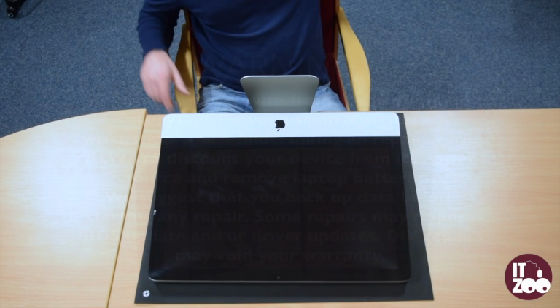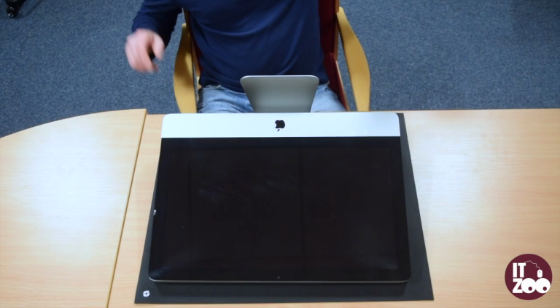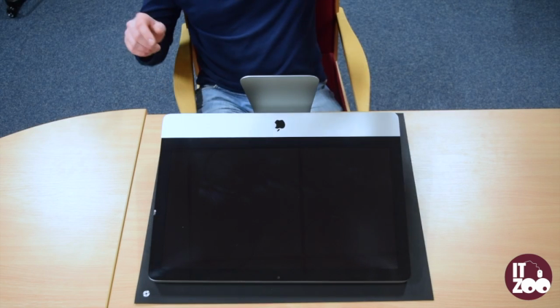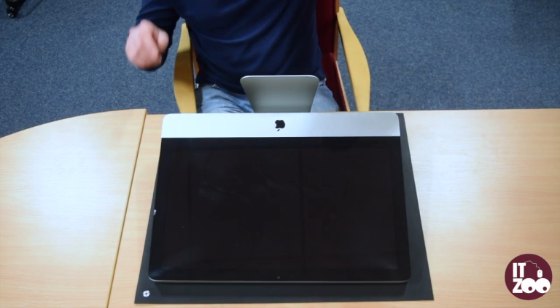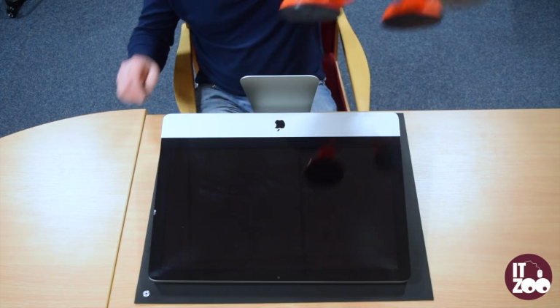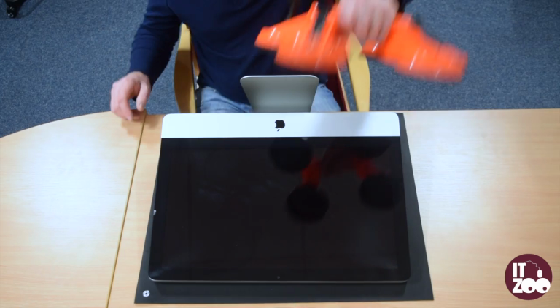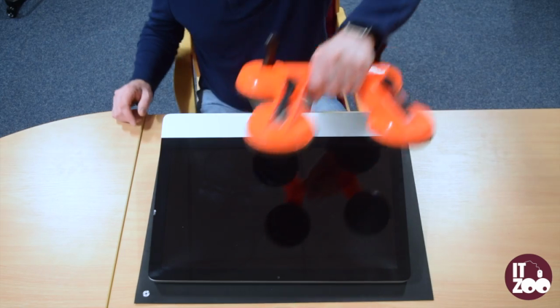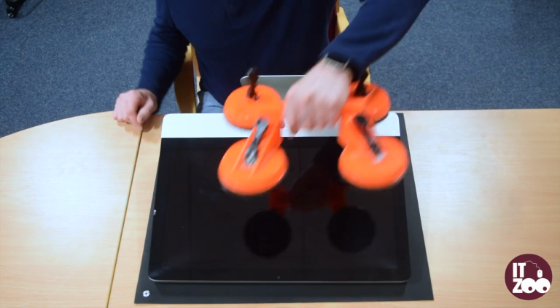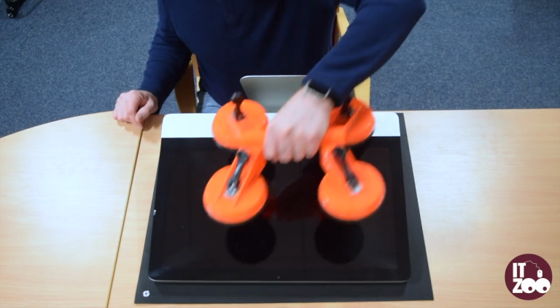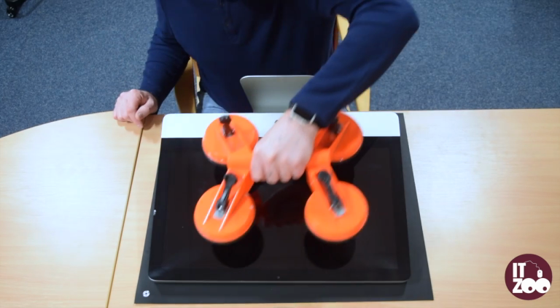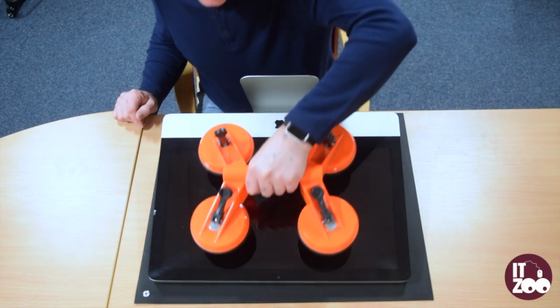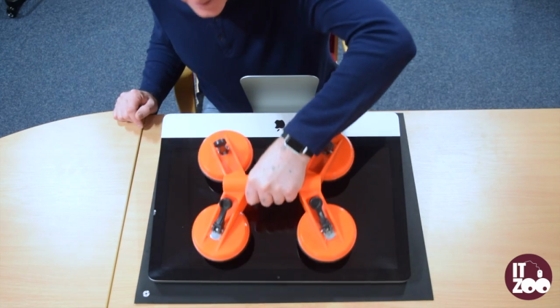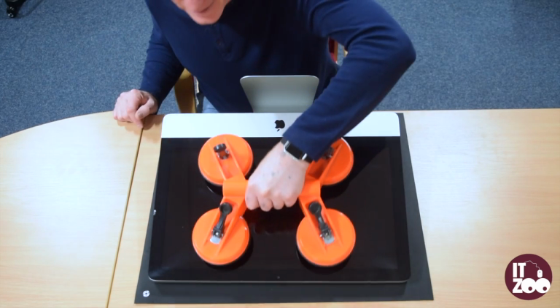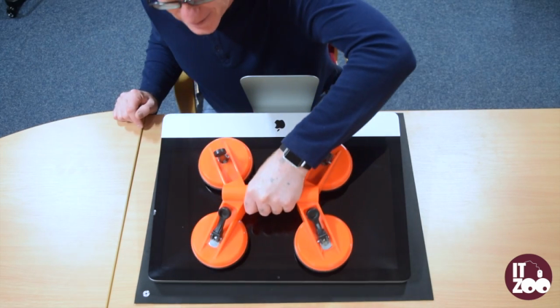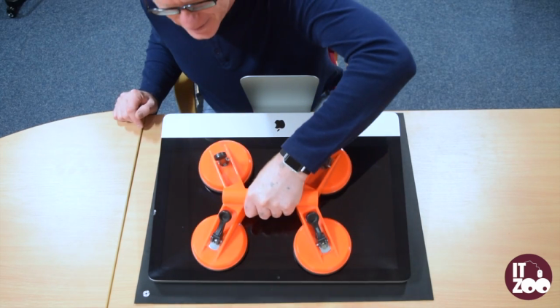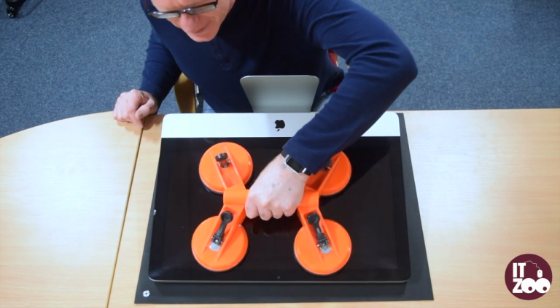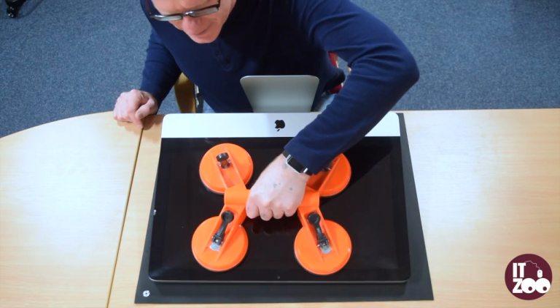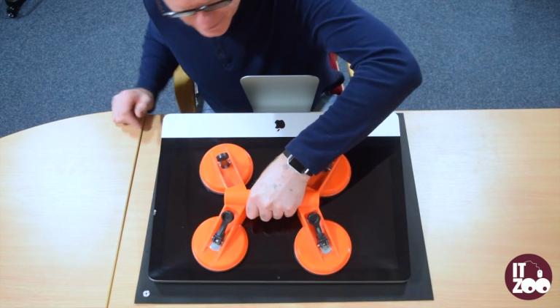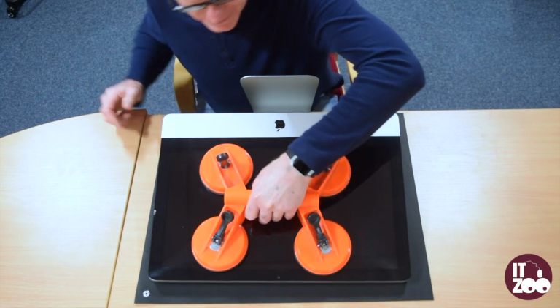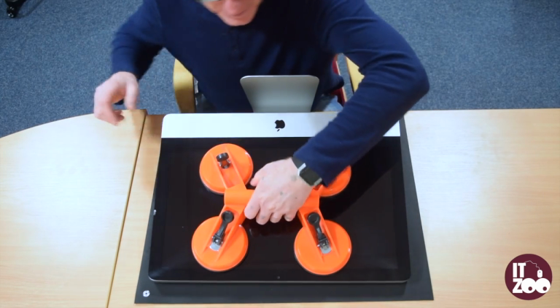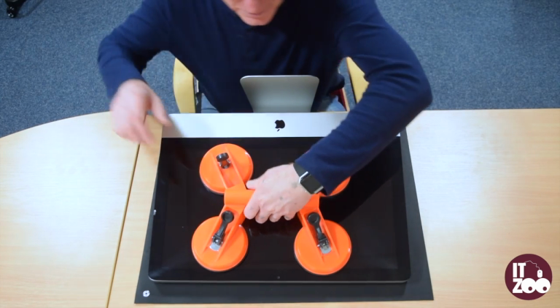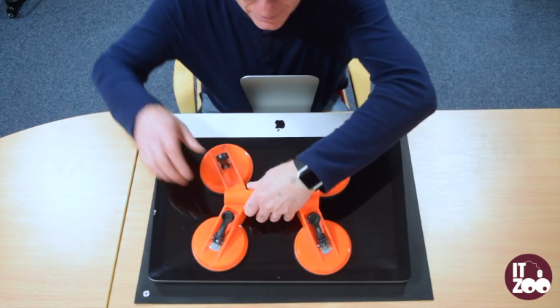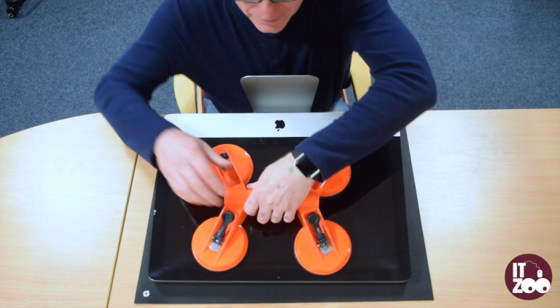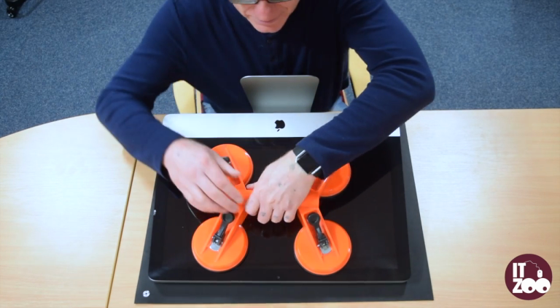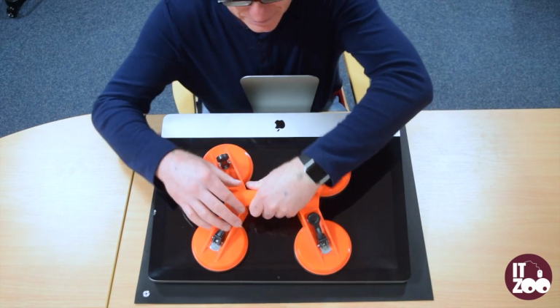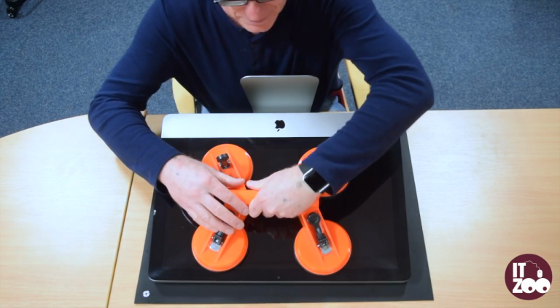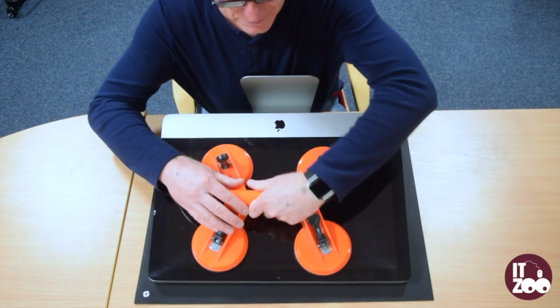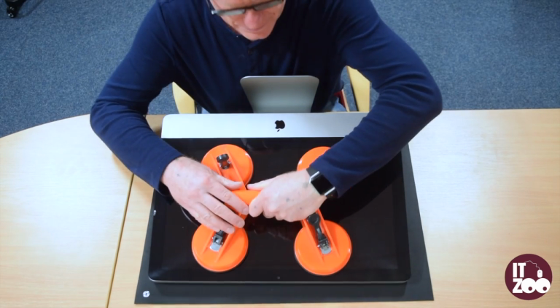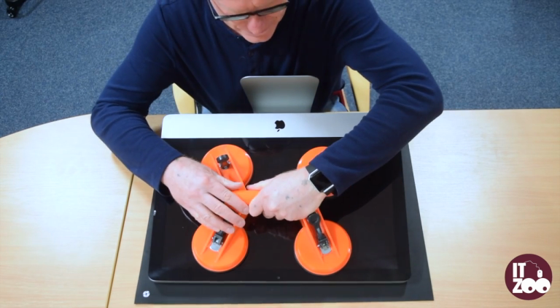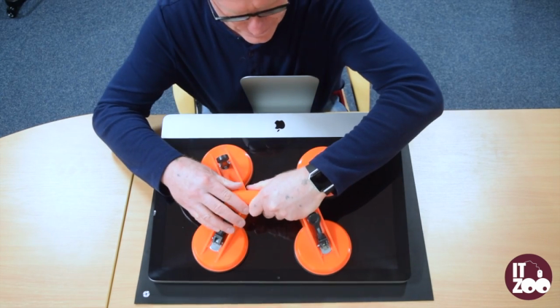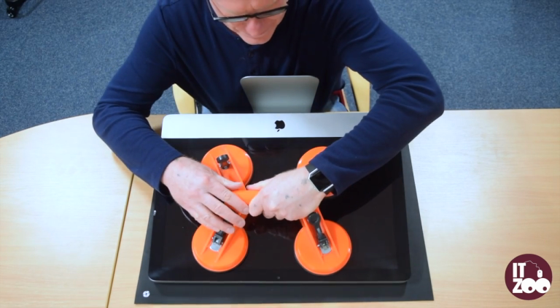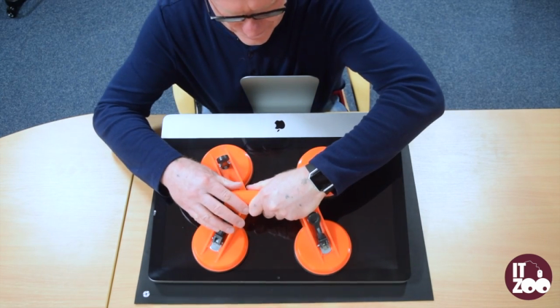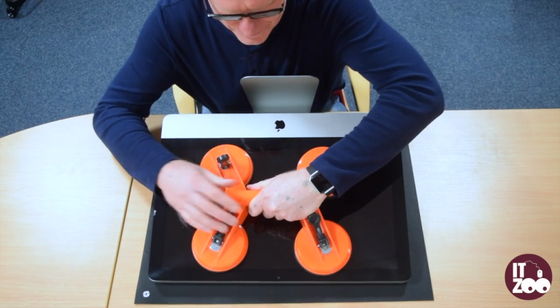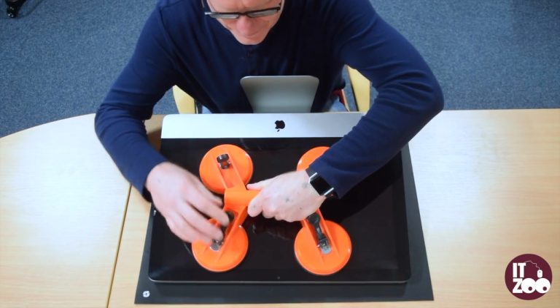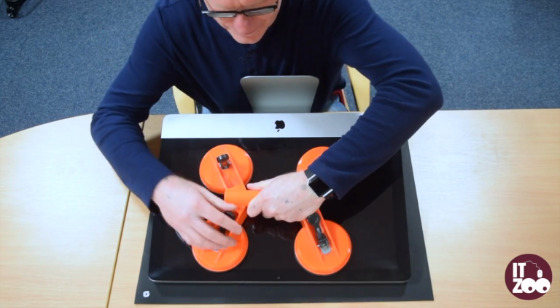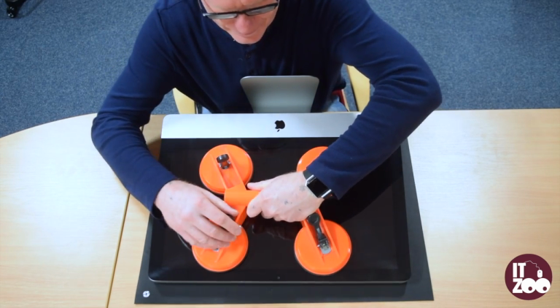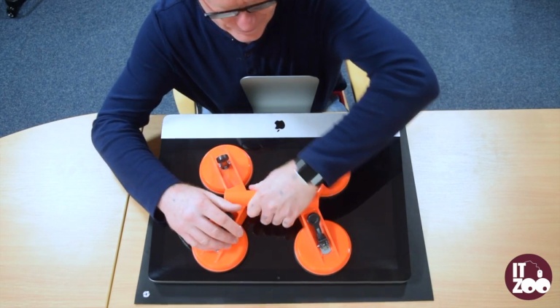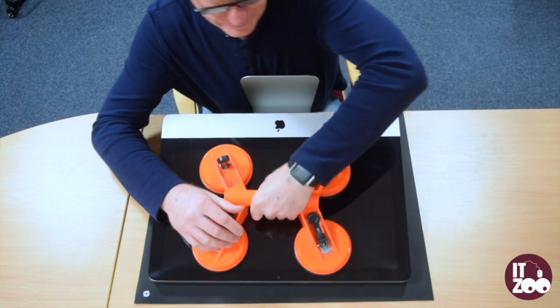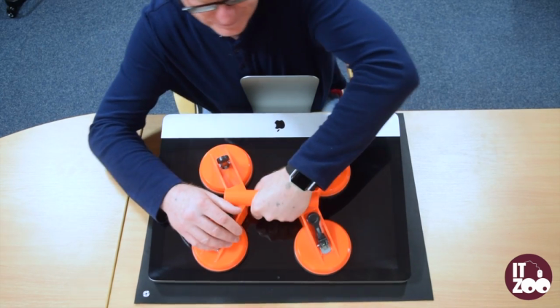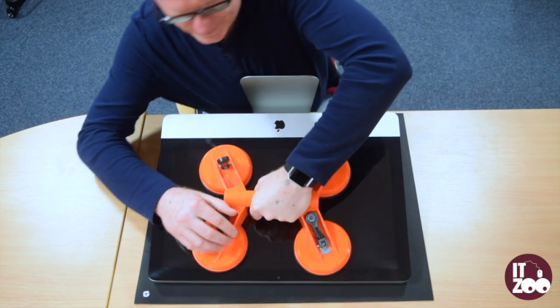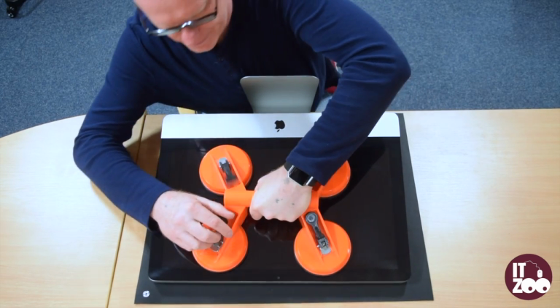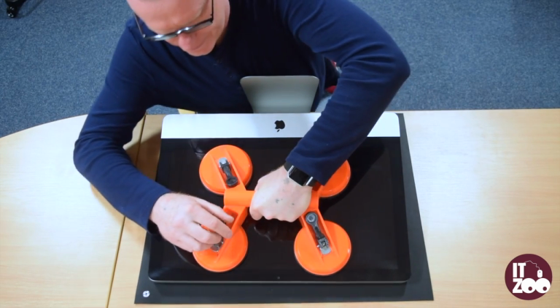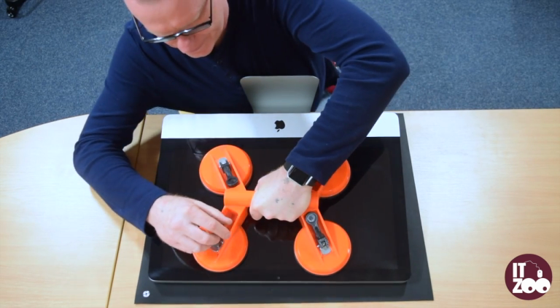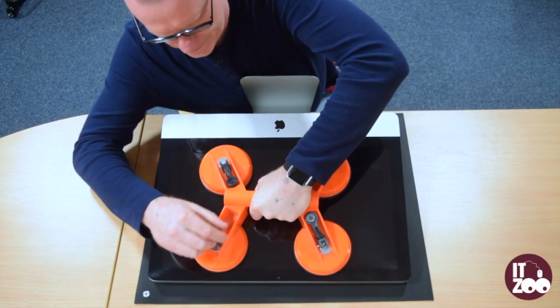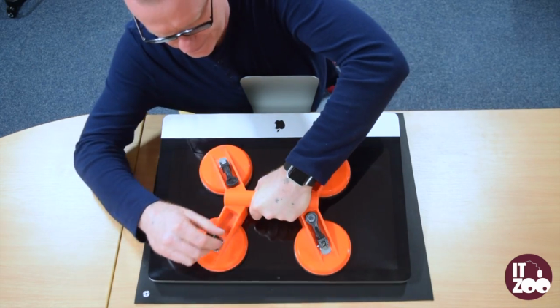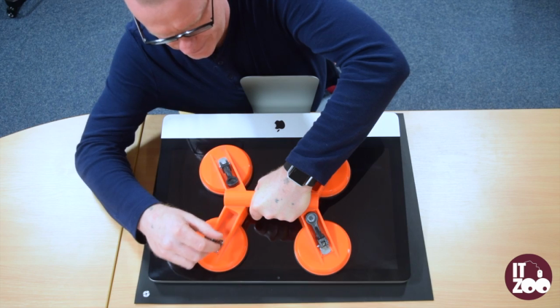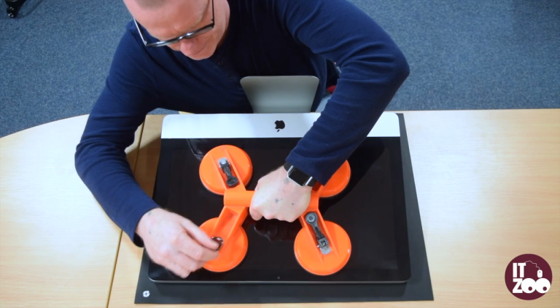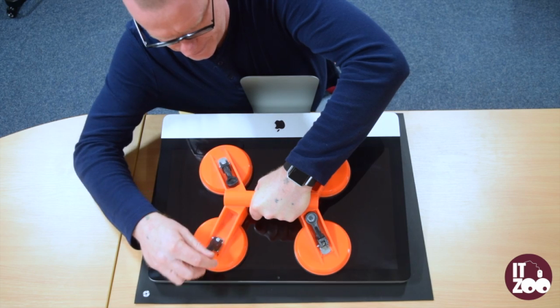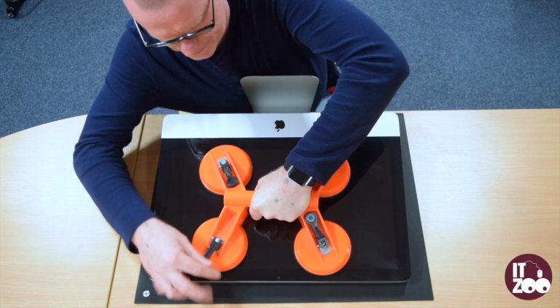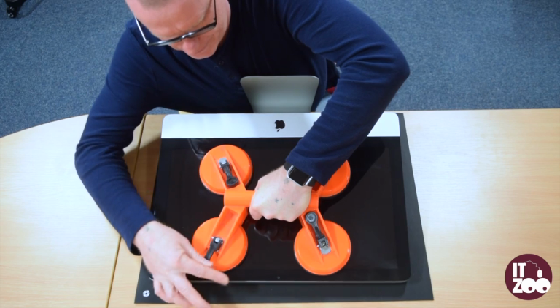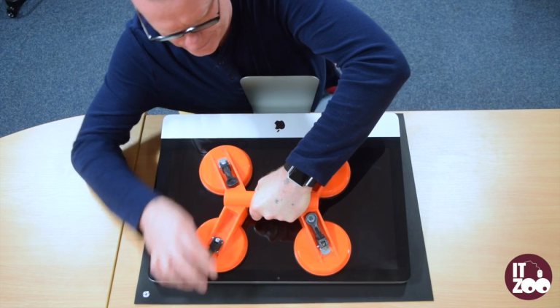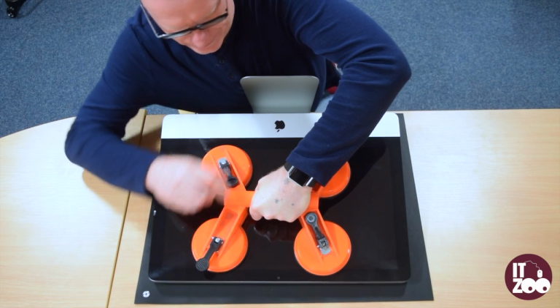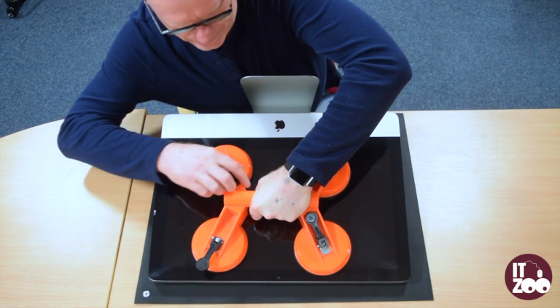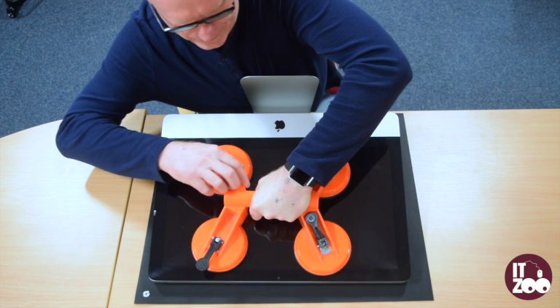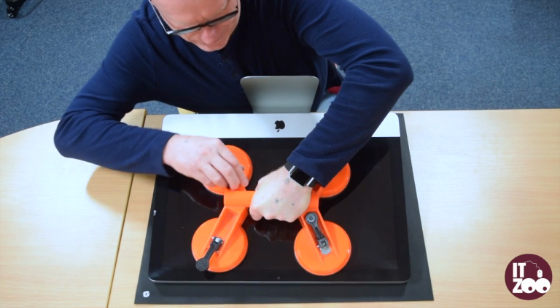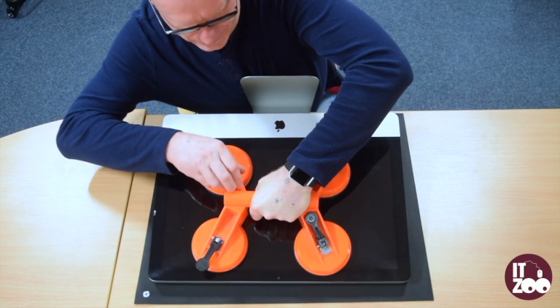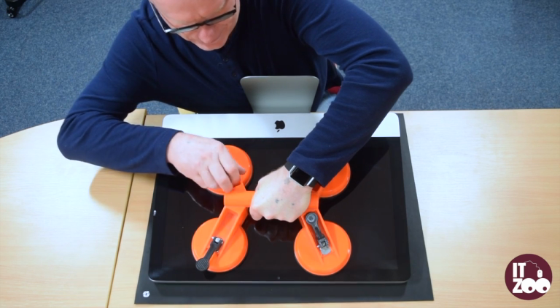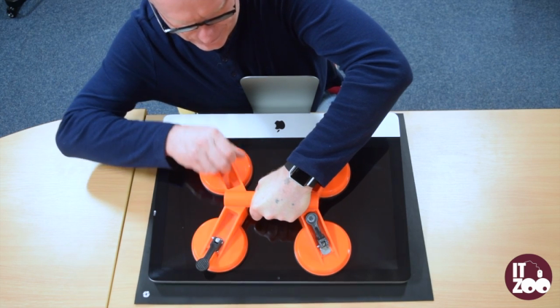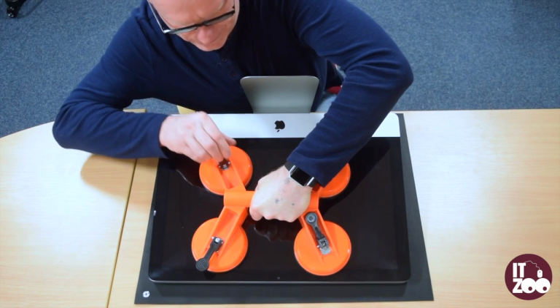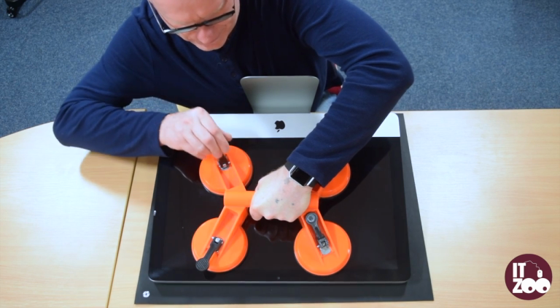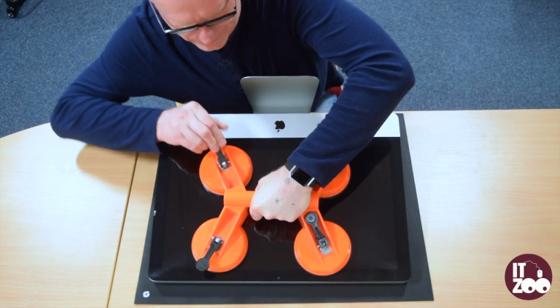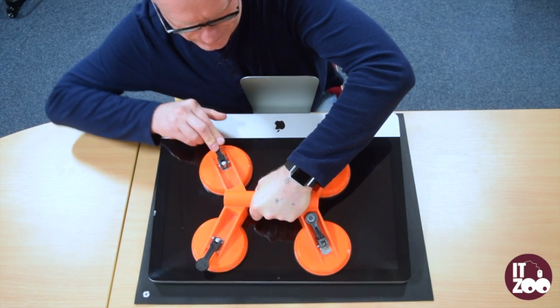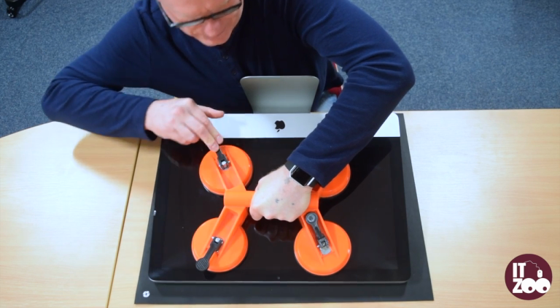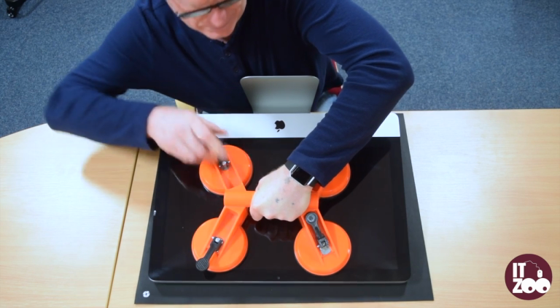First, carefully place the suction pads onto the glass, applying pressure, and push all four levers down towards the glass.